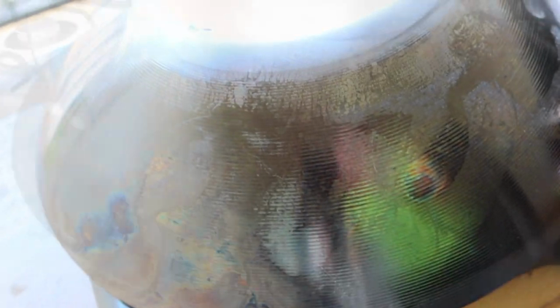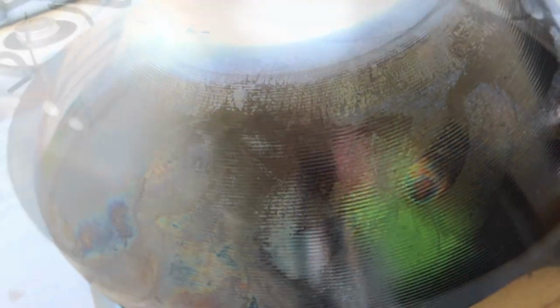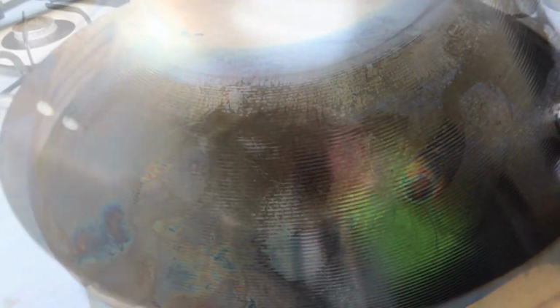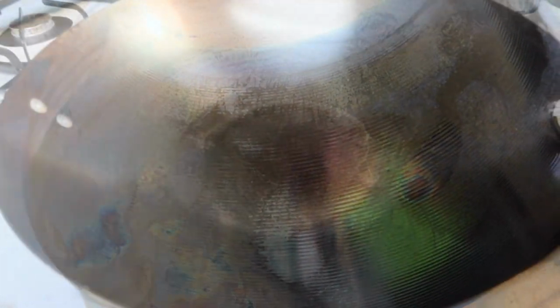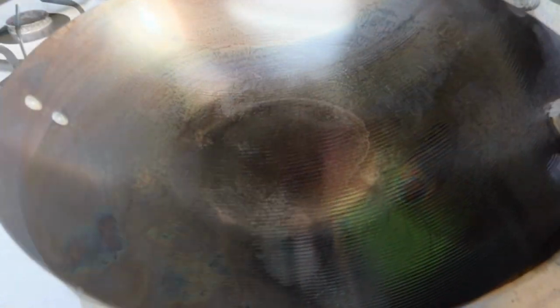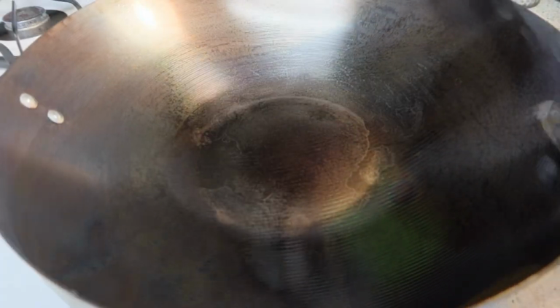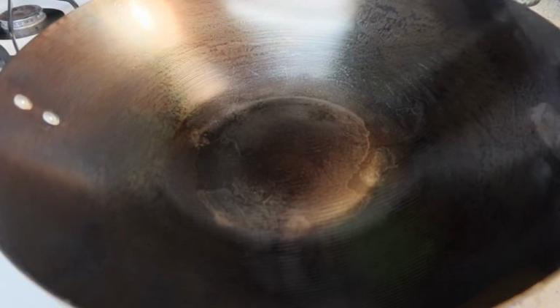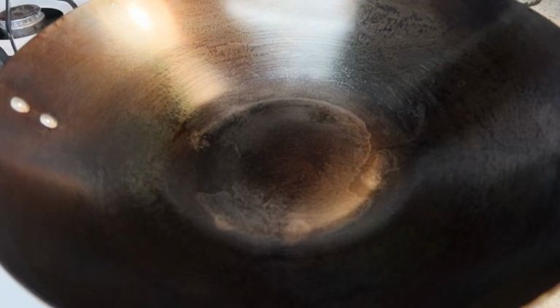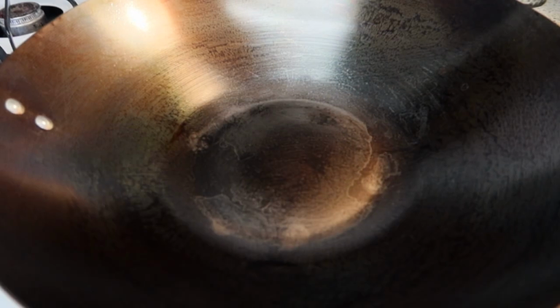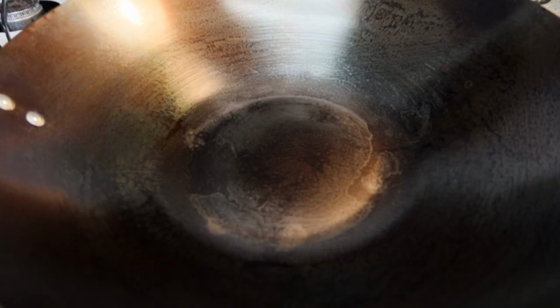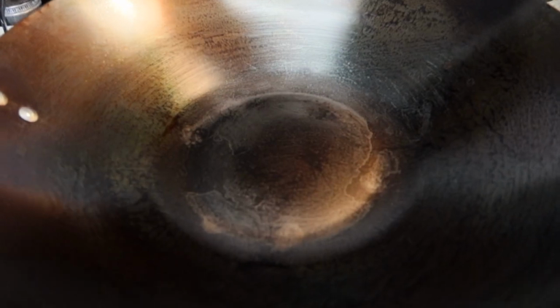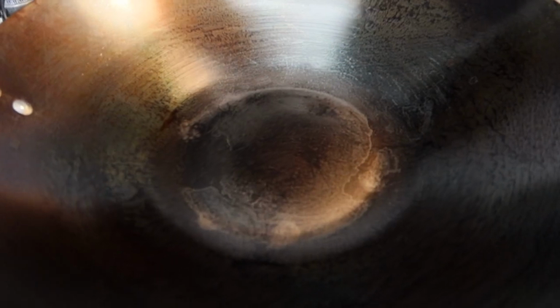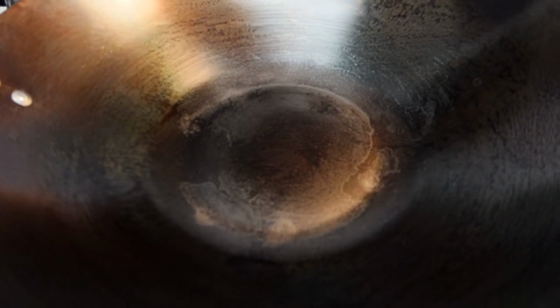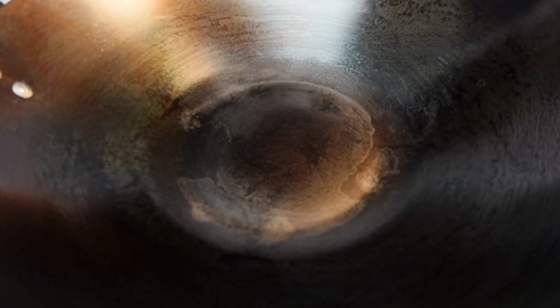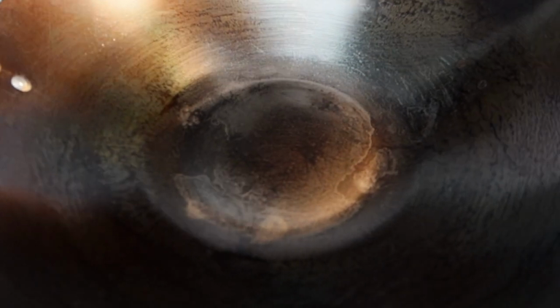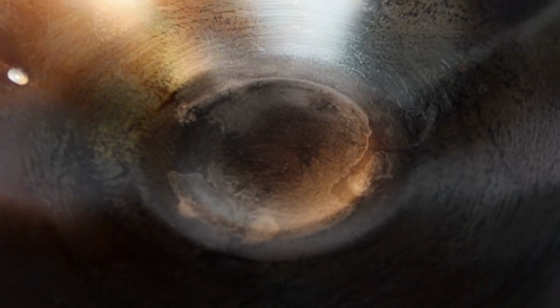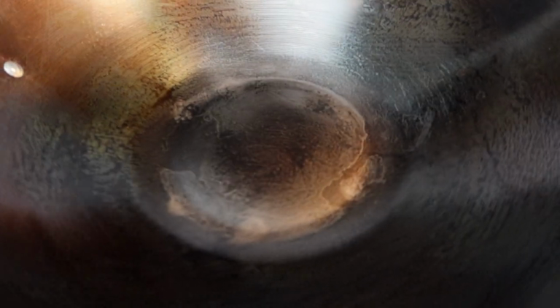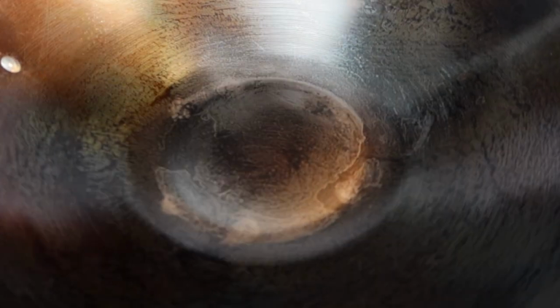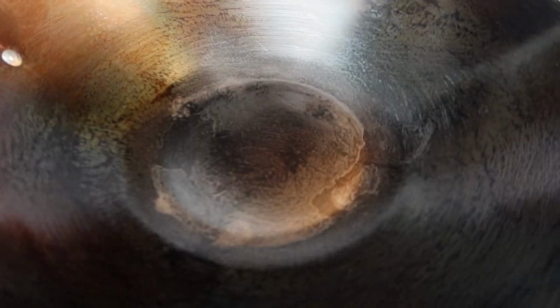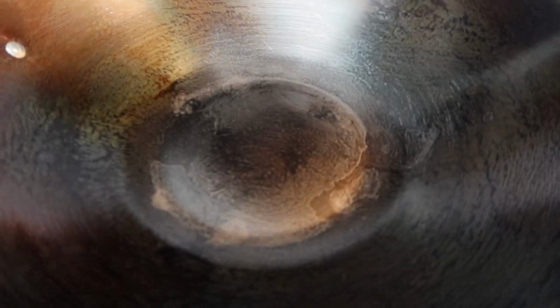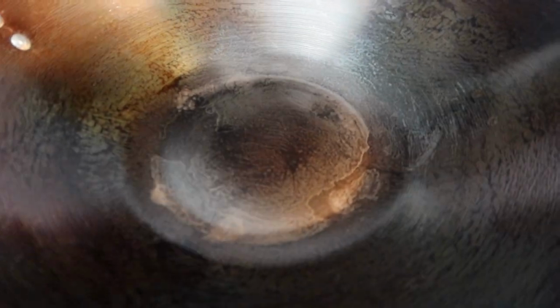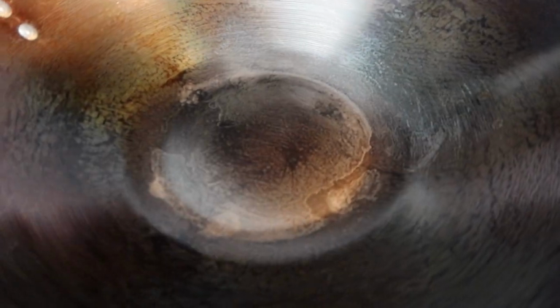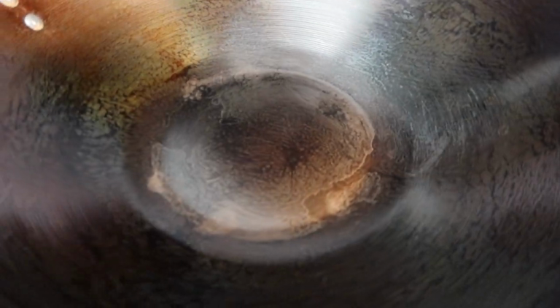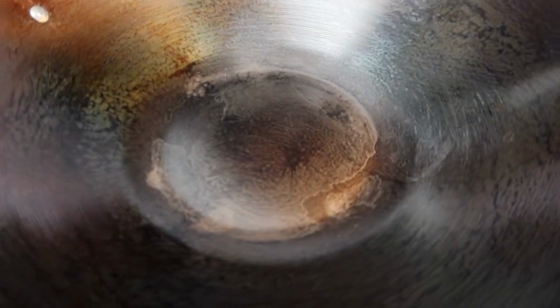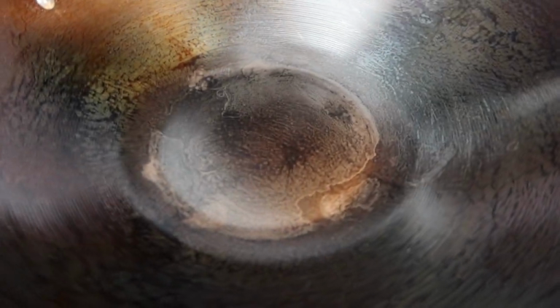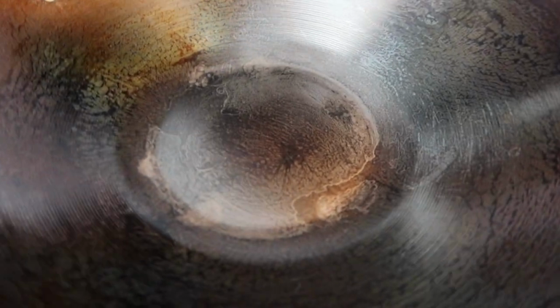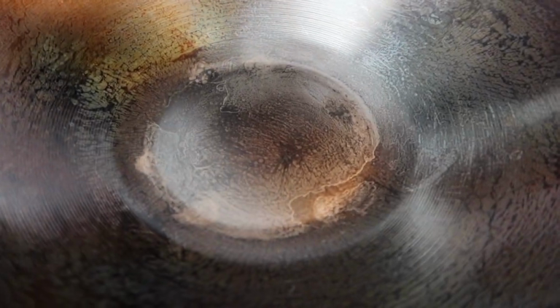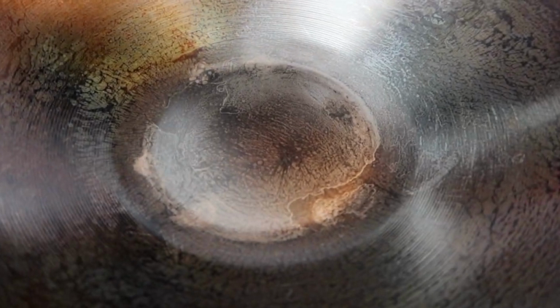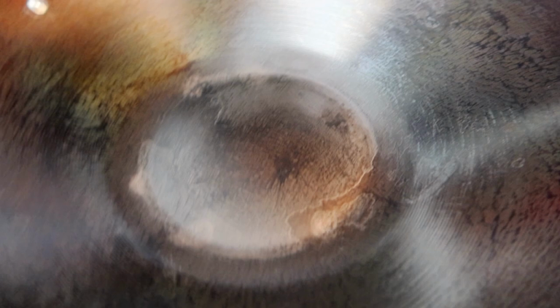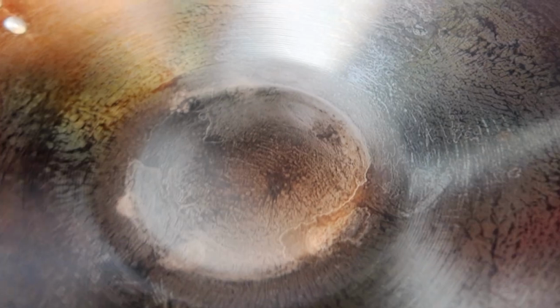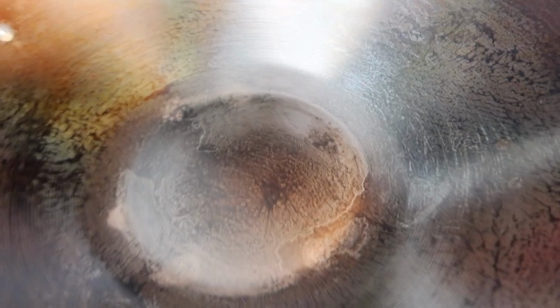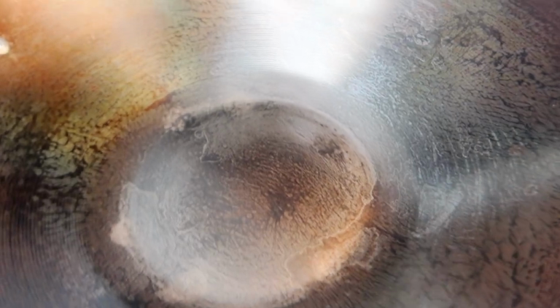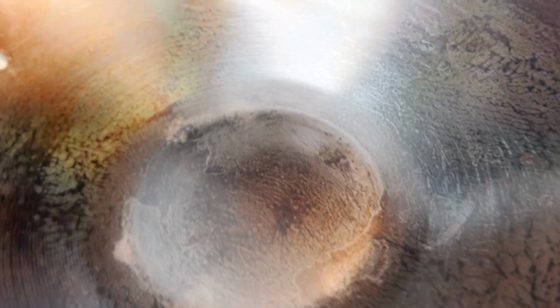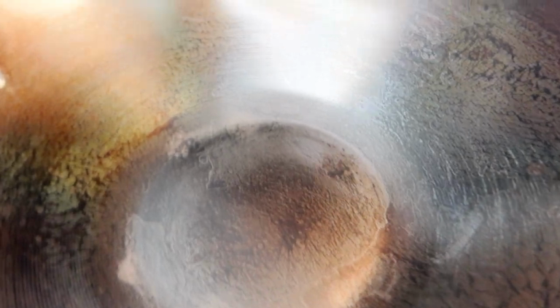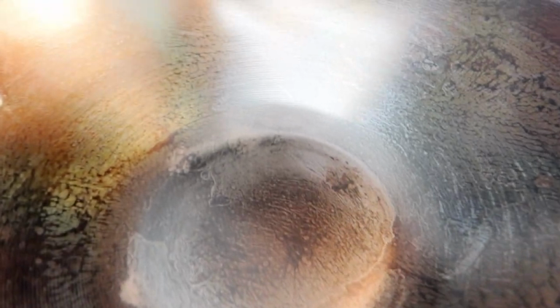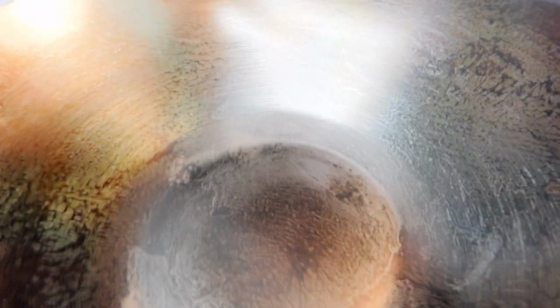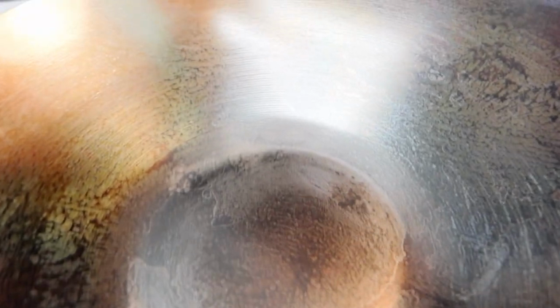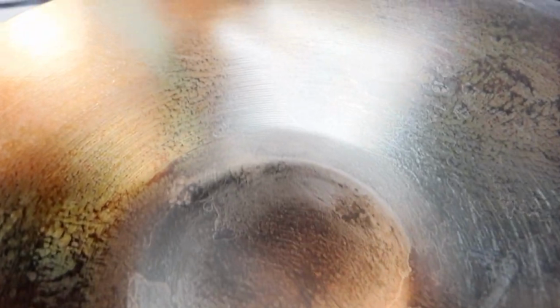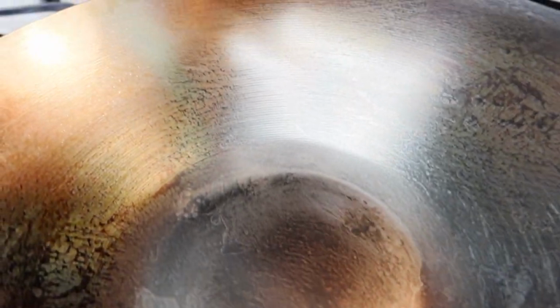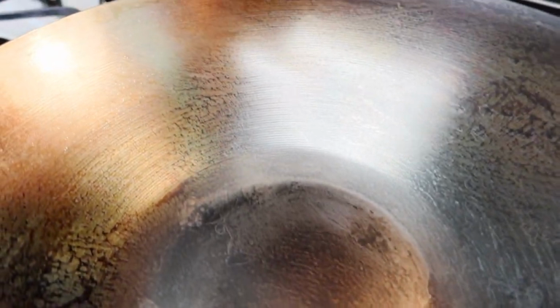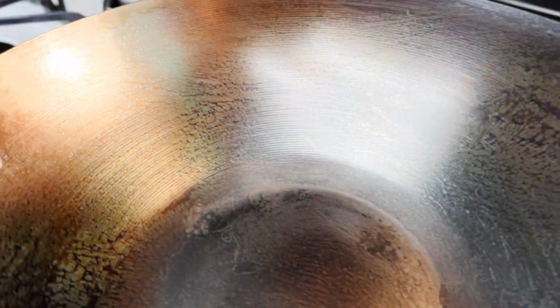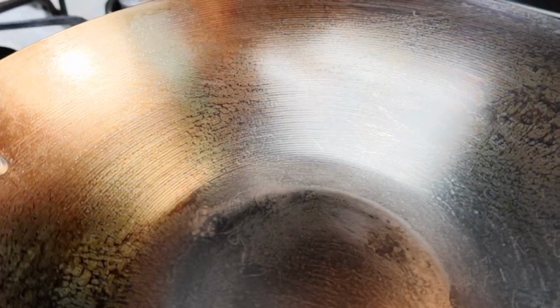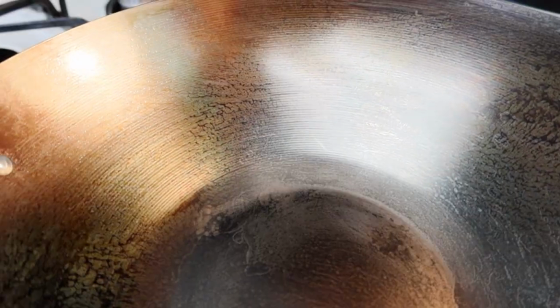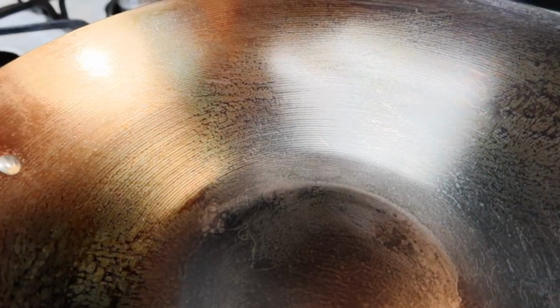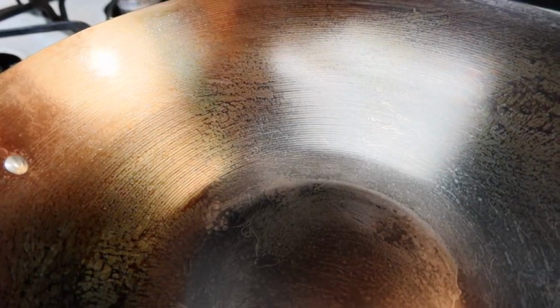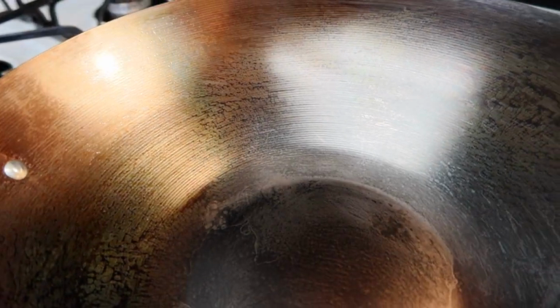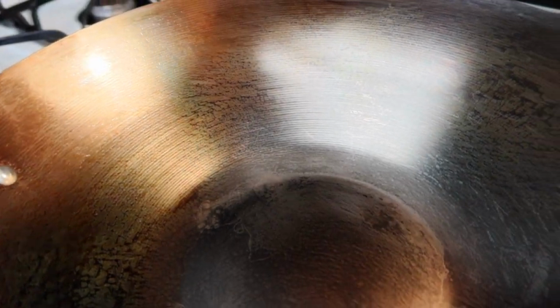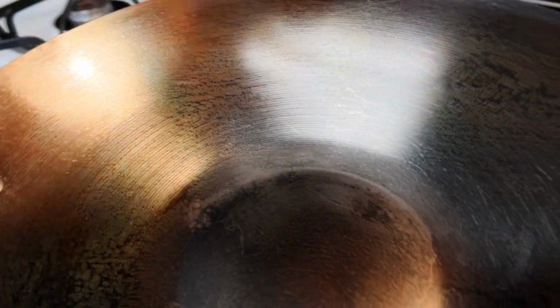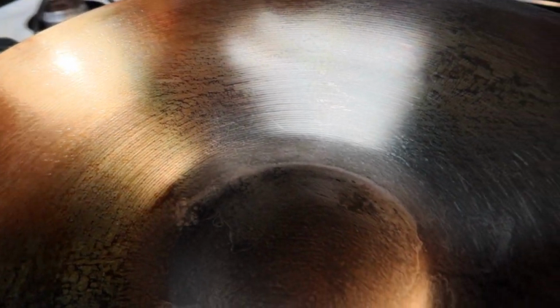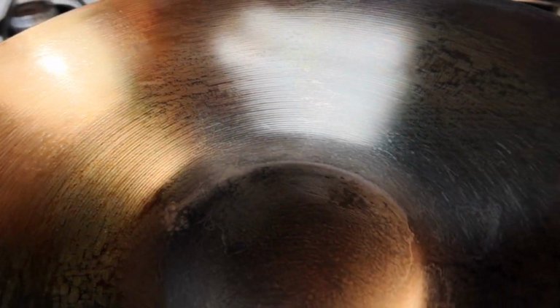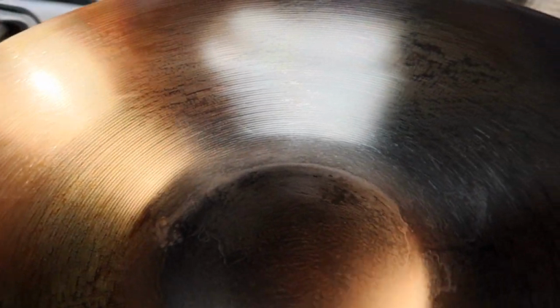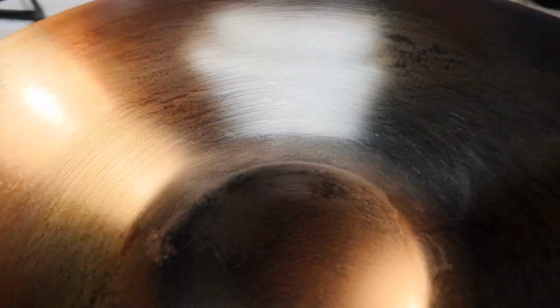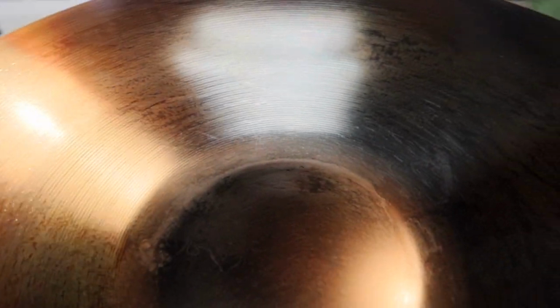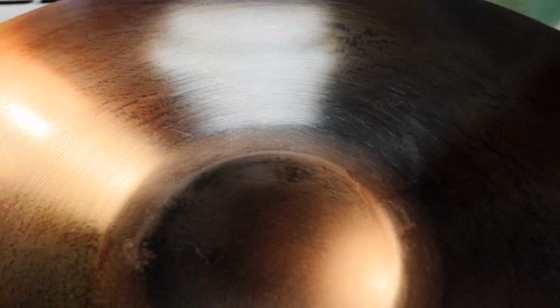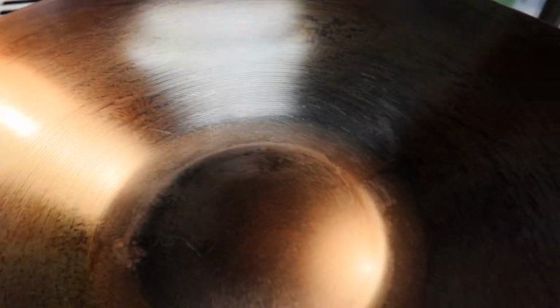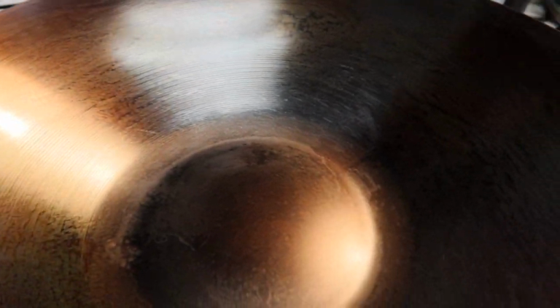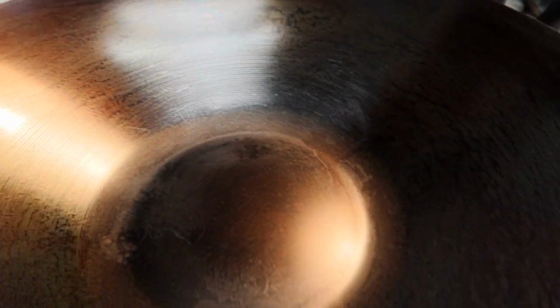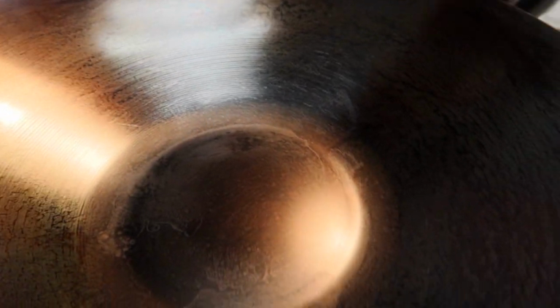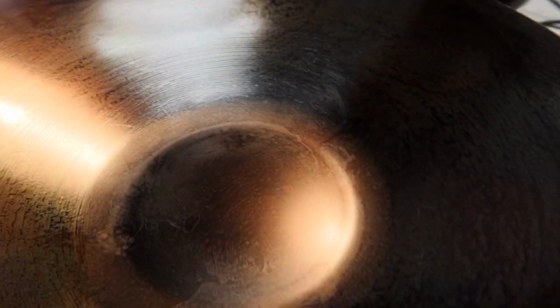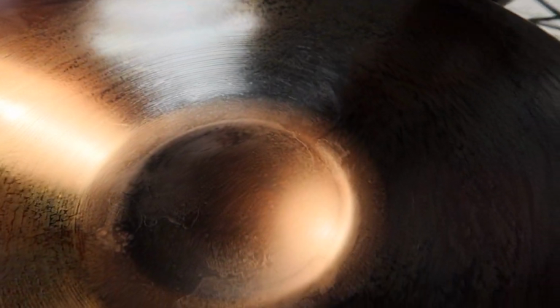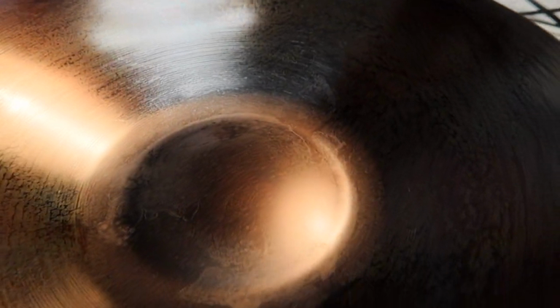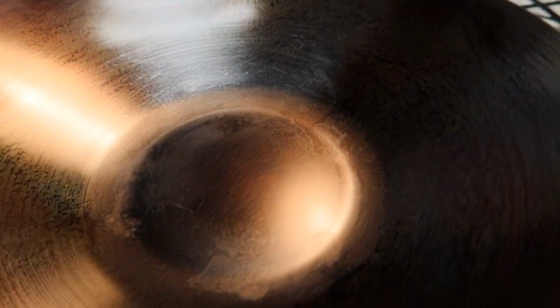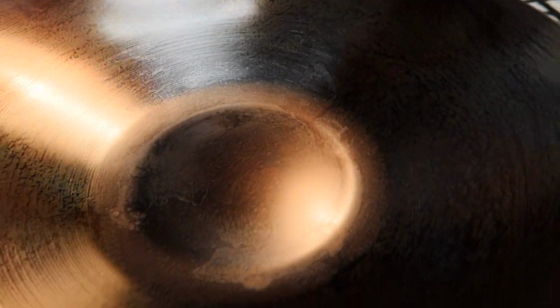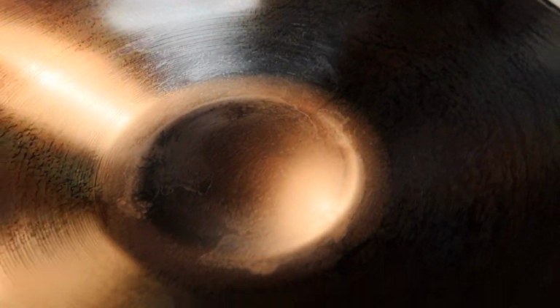At the end, your wok should look like this — it should turn from gray to a matte finish. And that's how easy it is to season a wok.